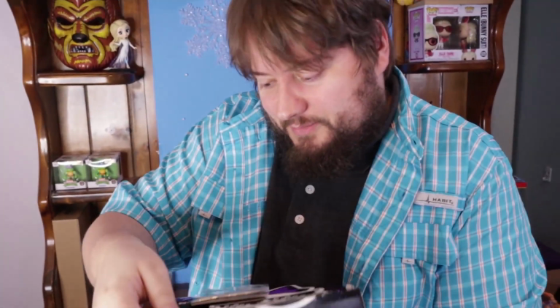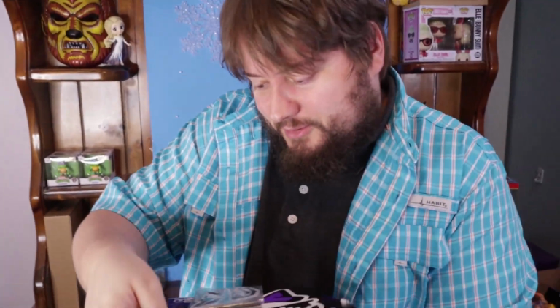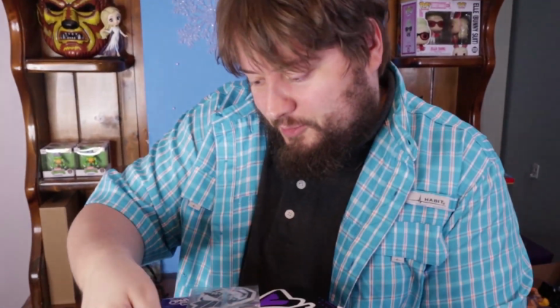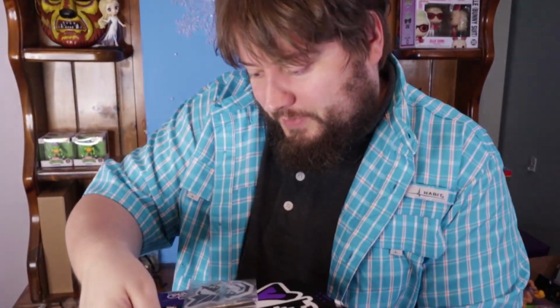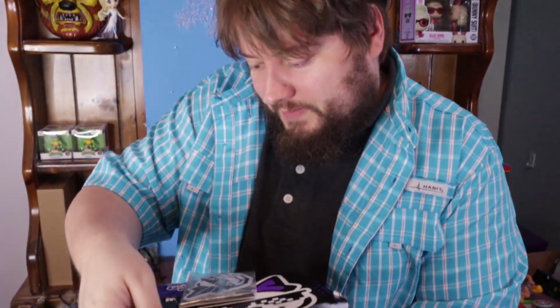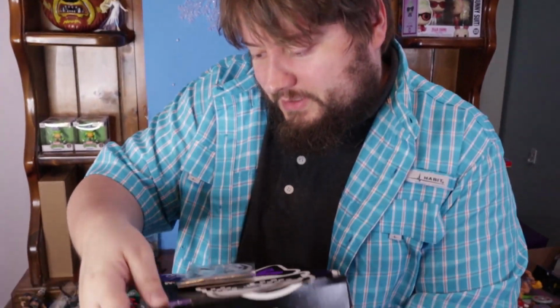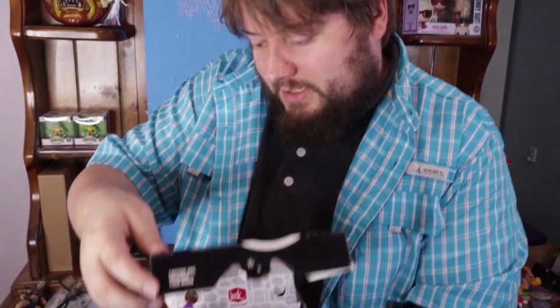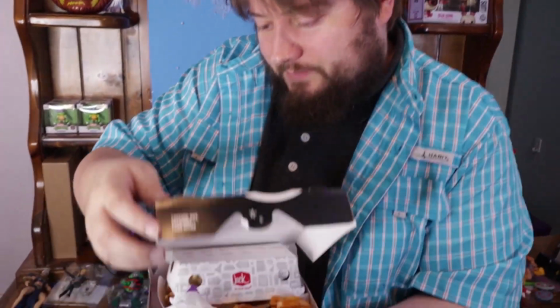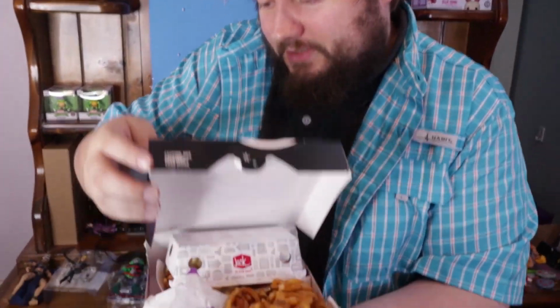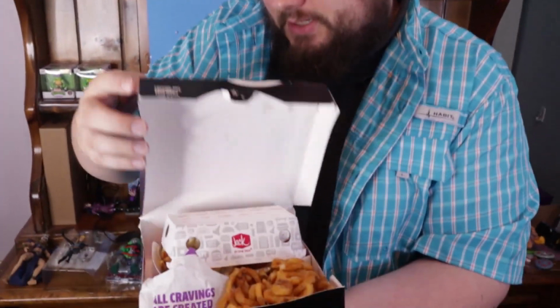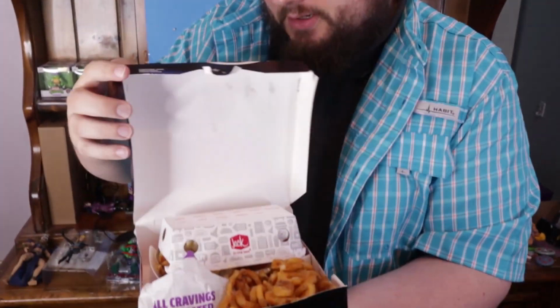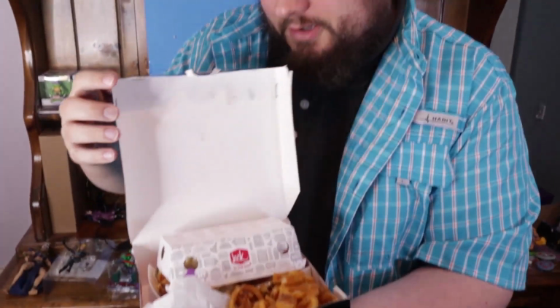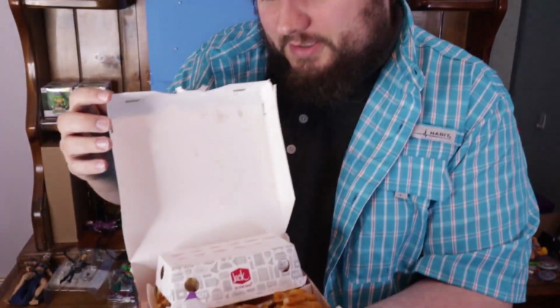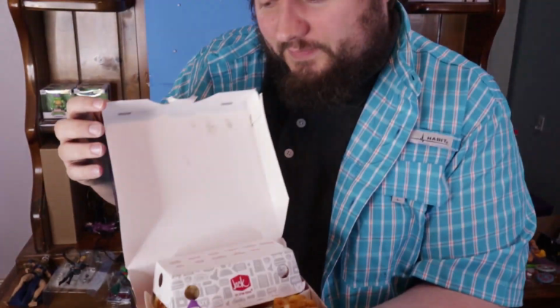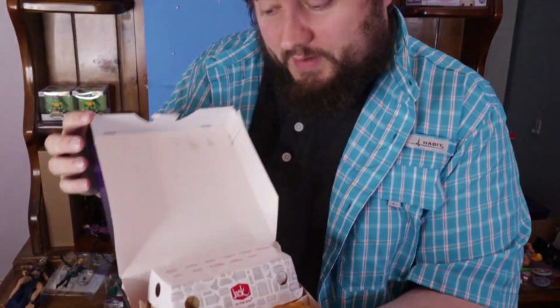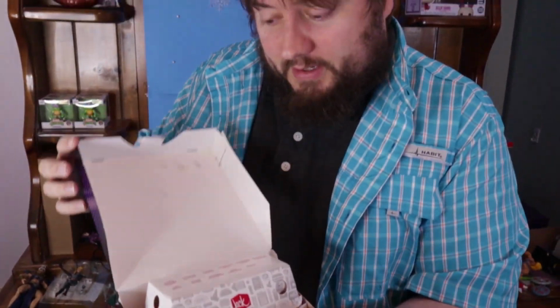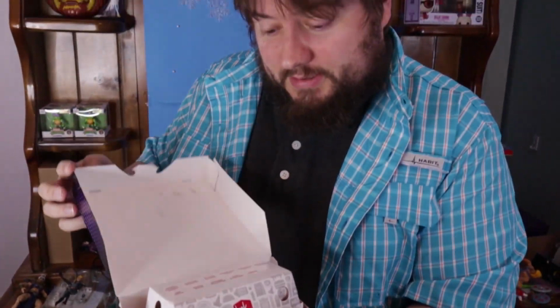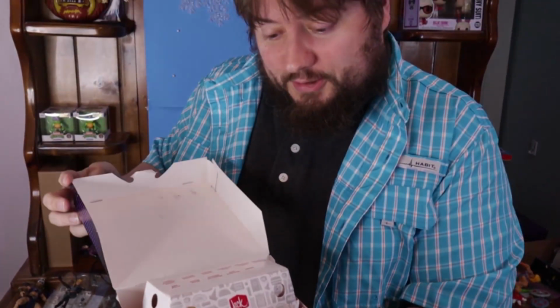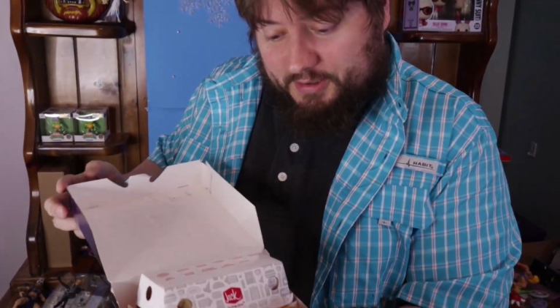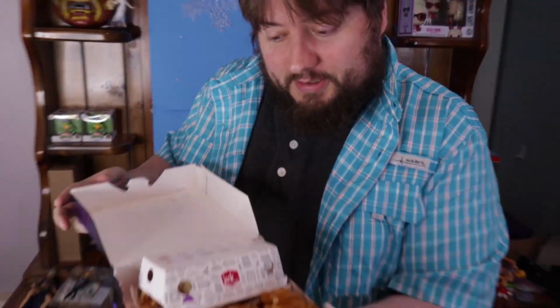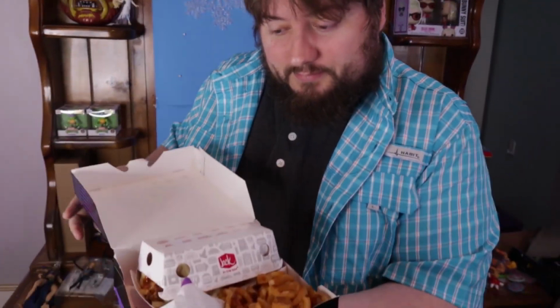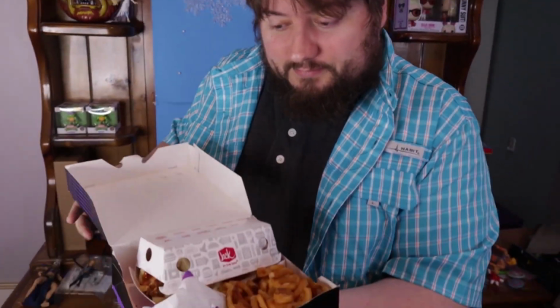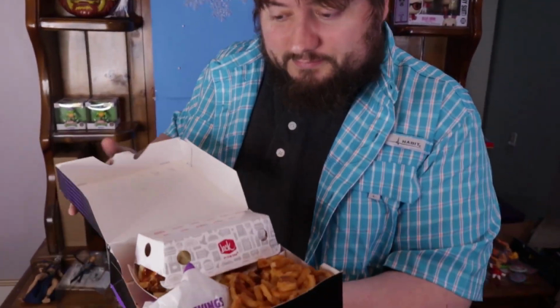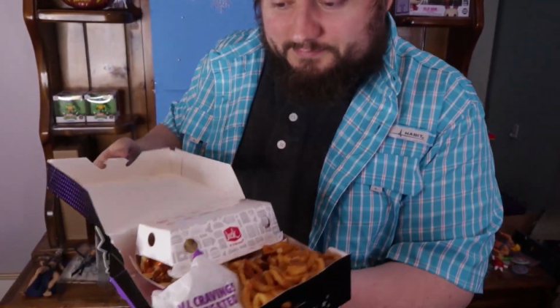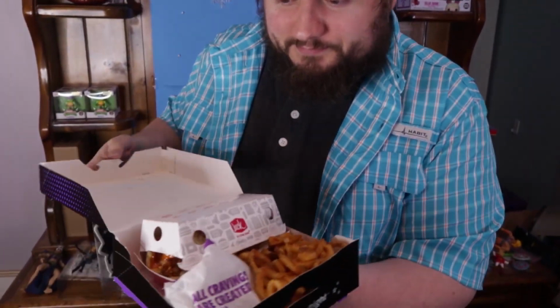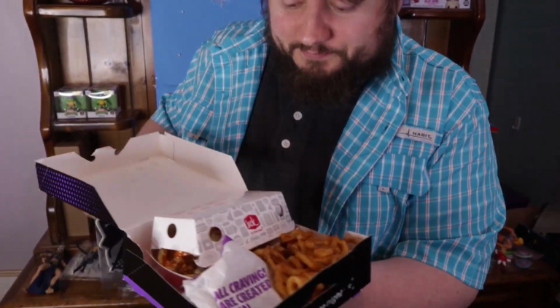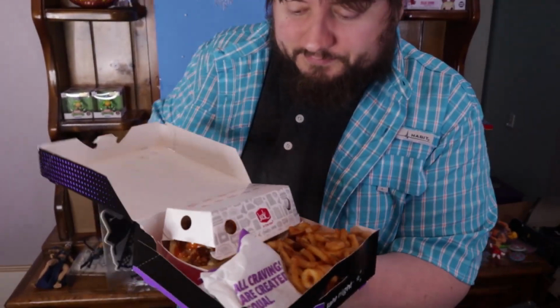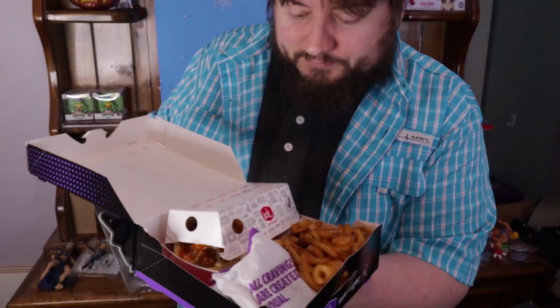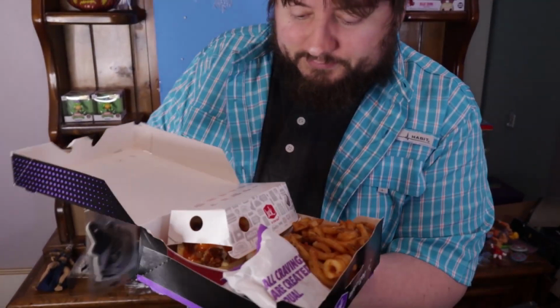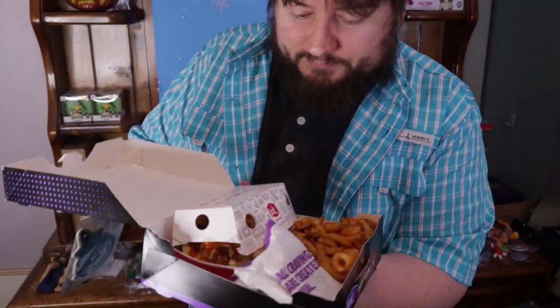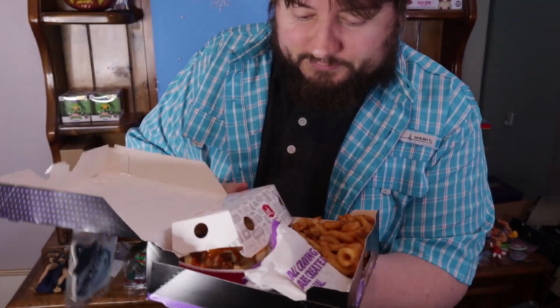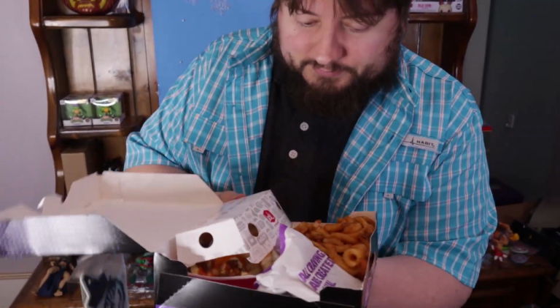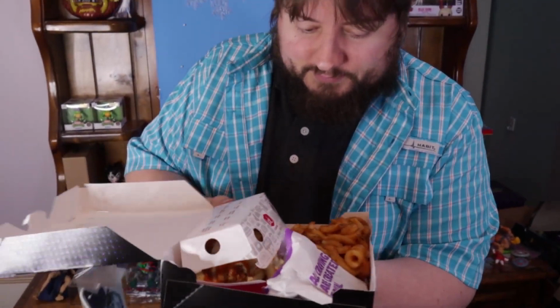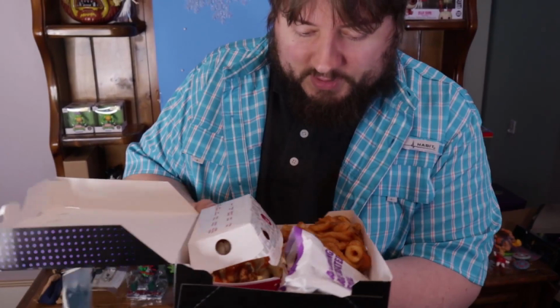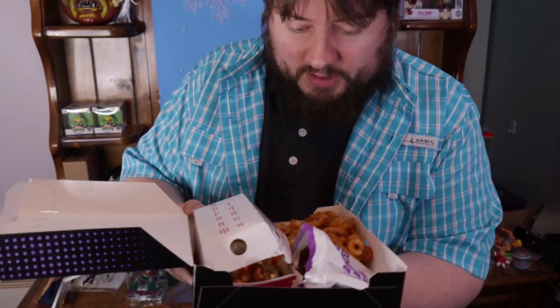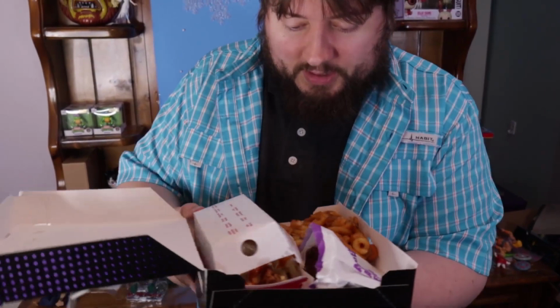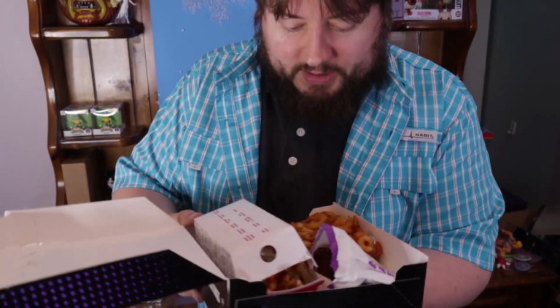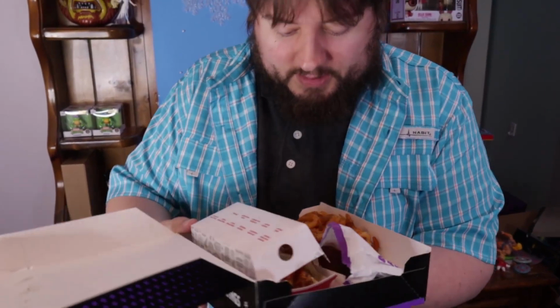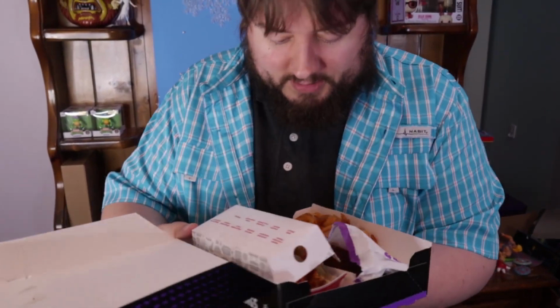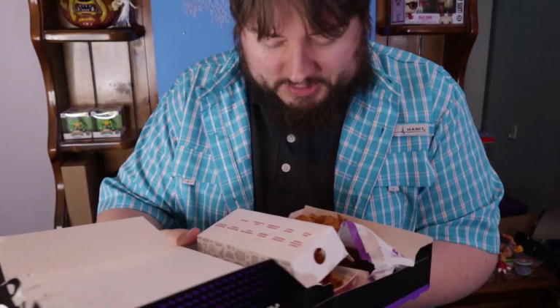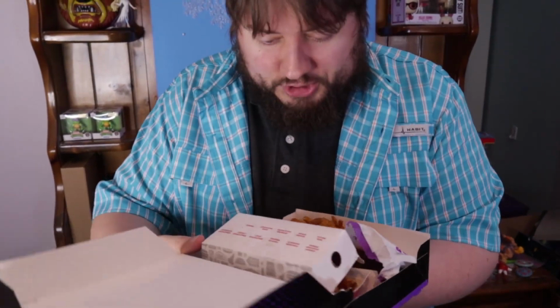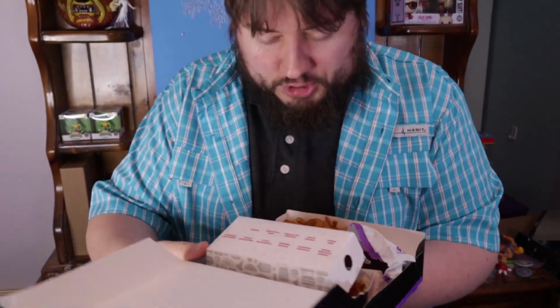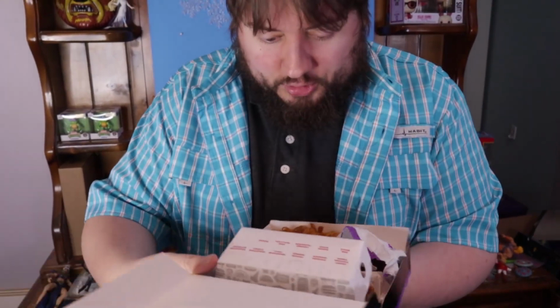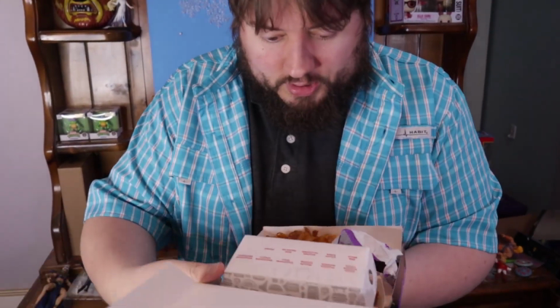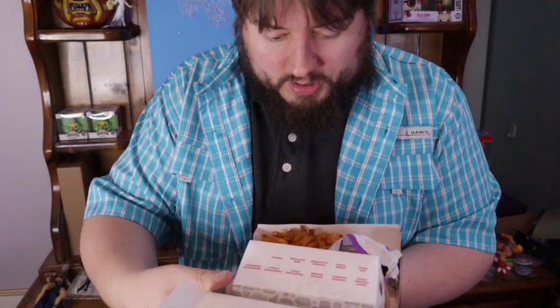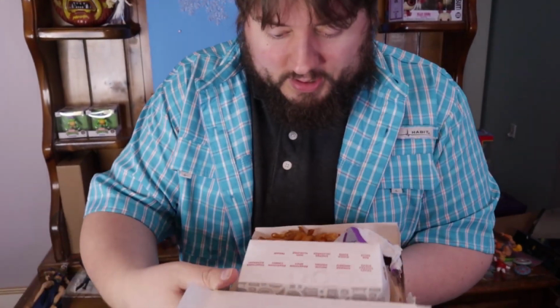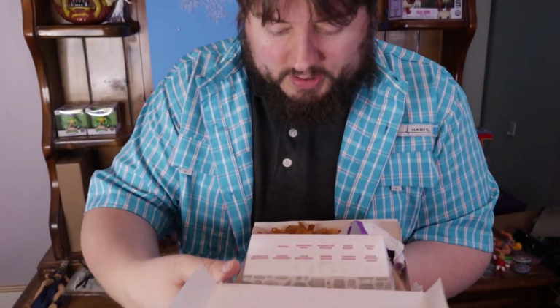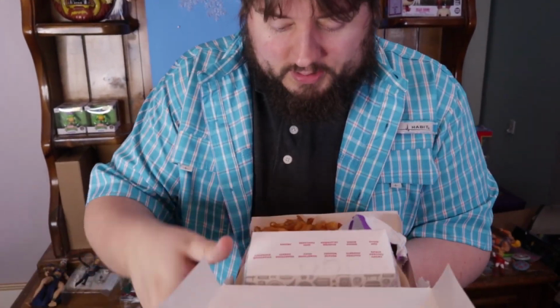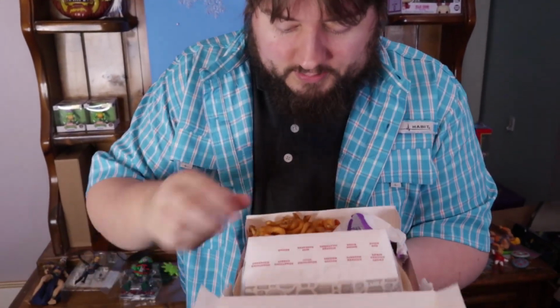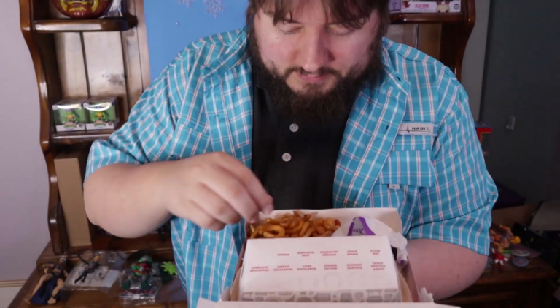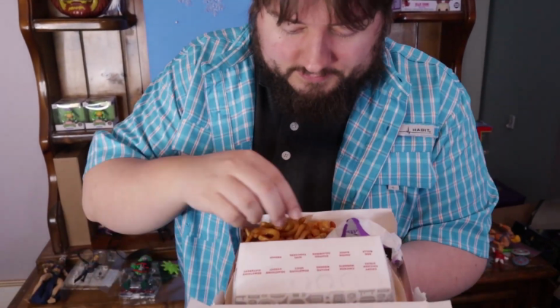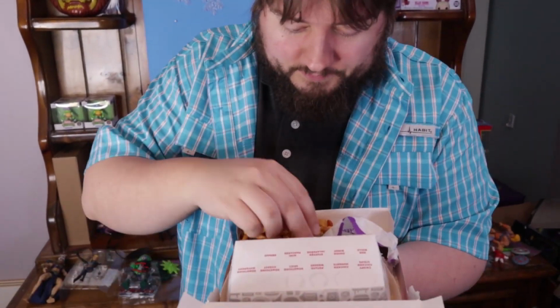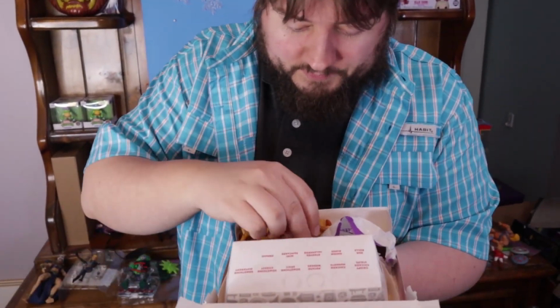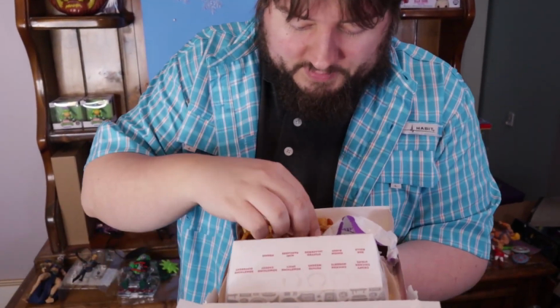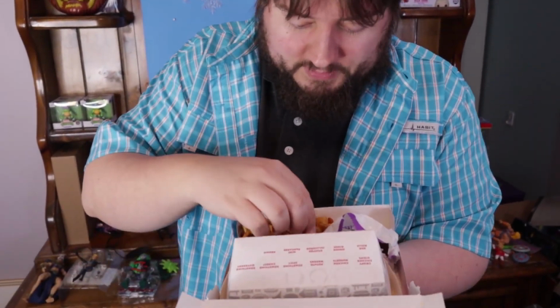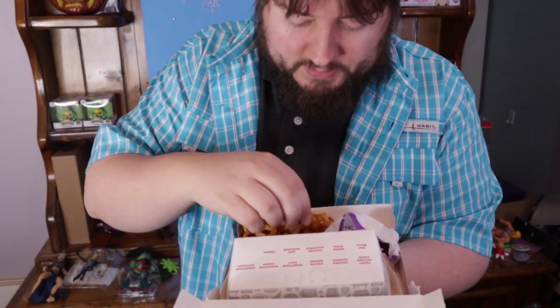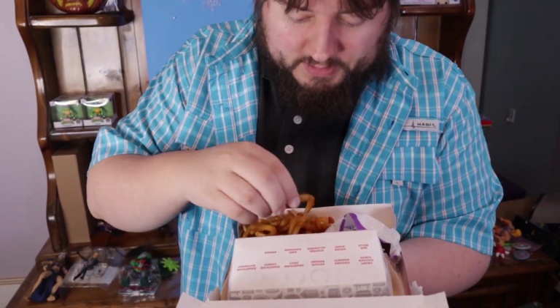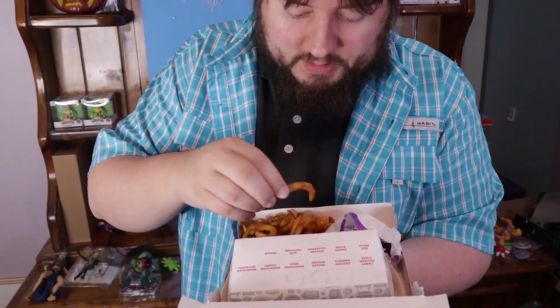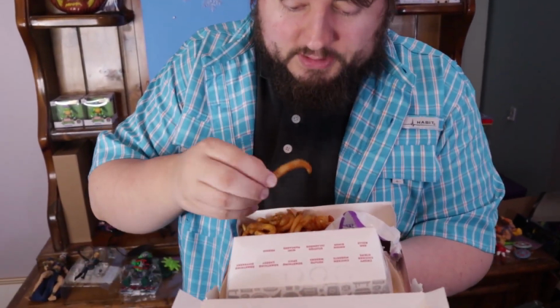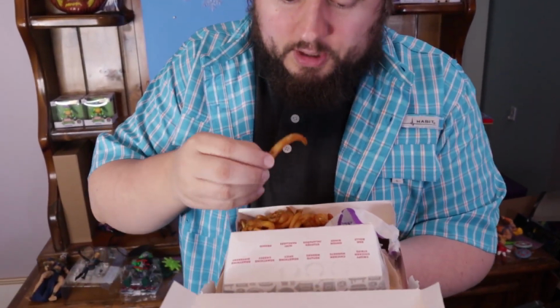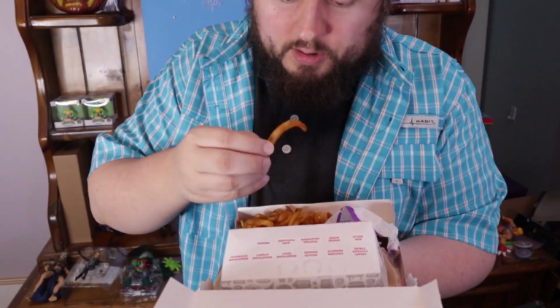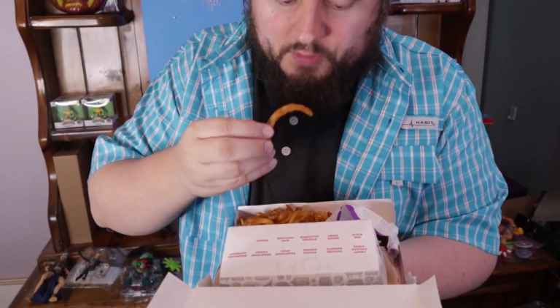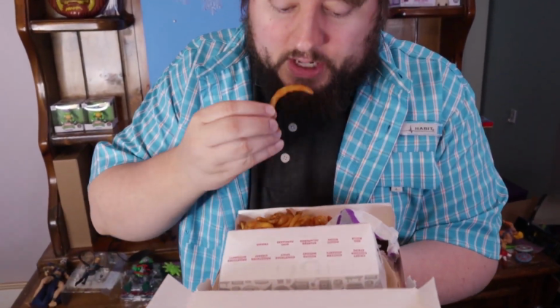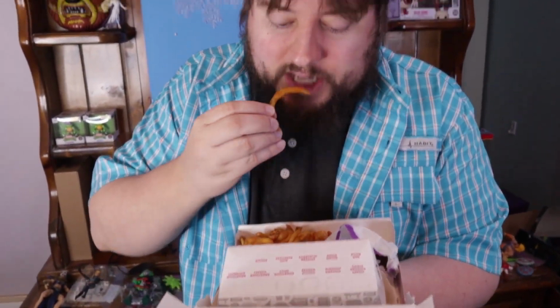We'll open this up. It's fancy looking. Let's try the curly fries.